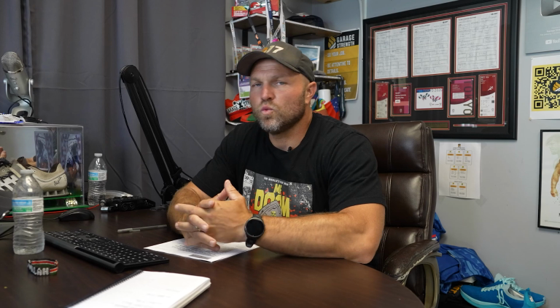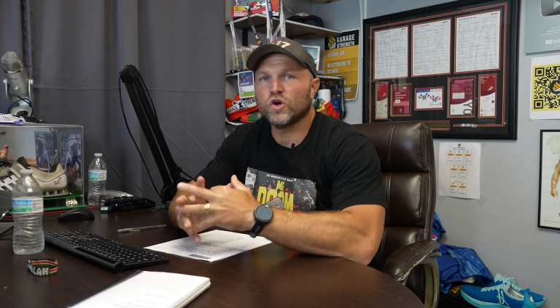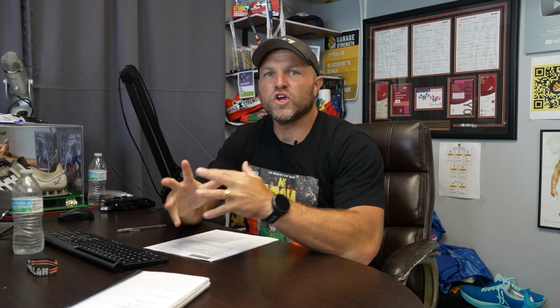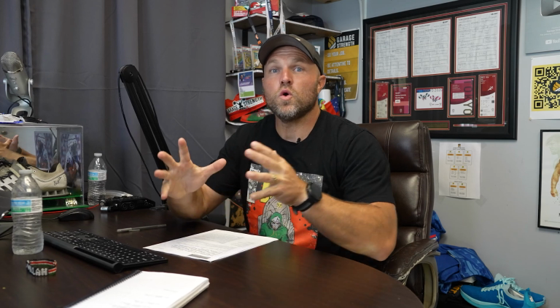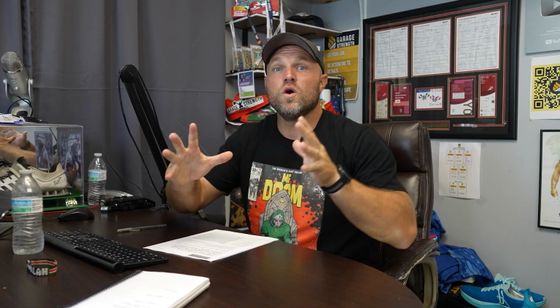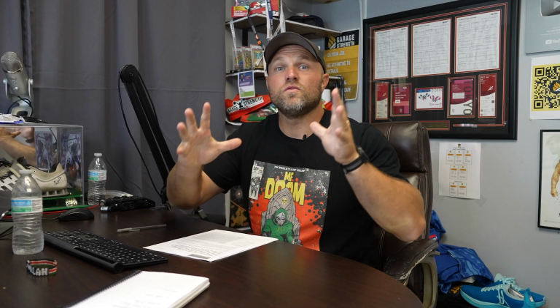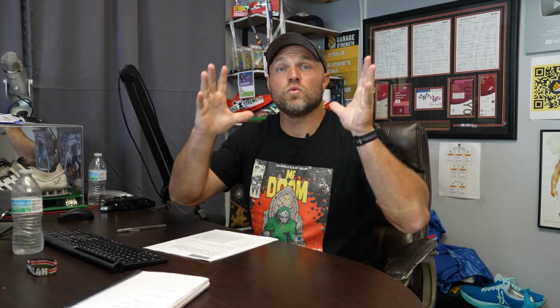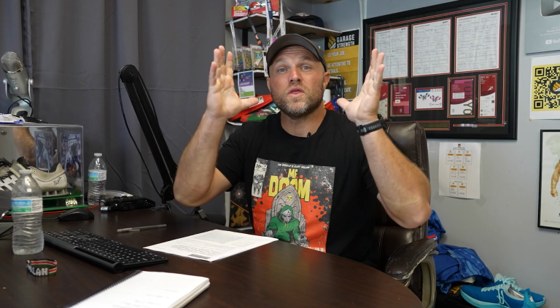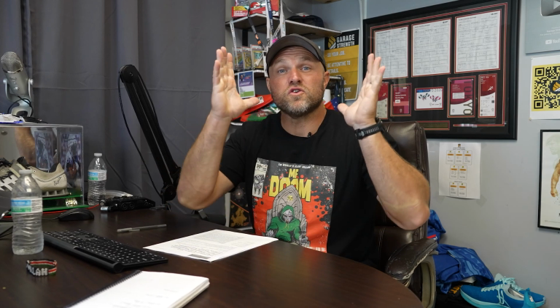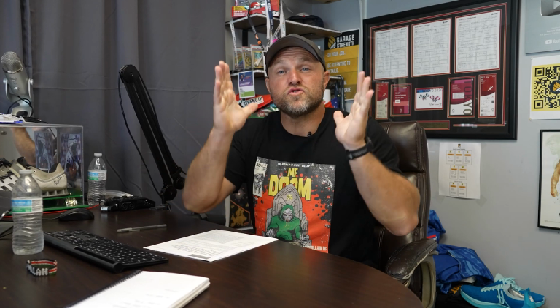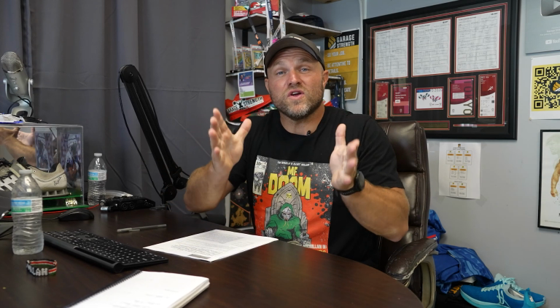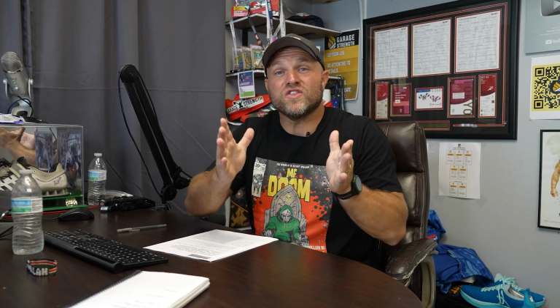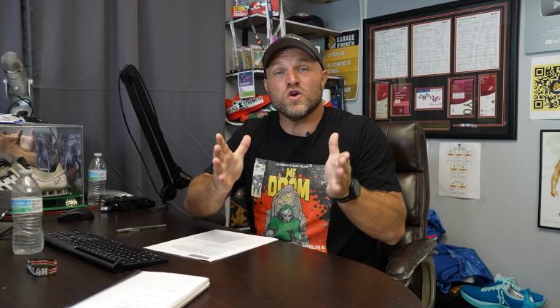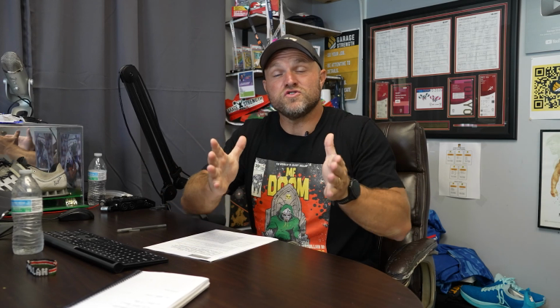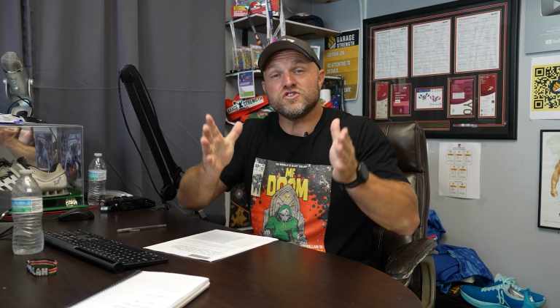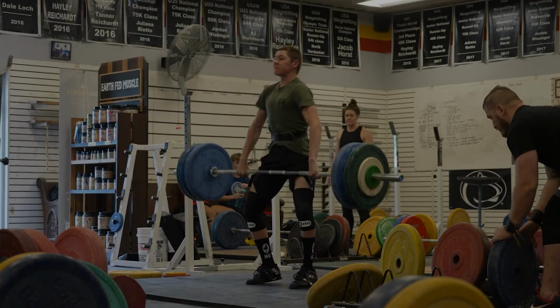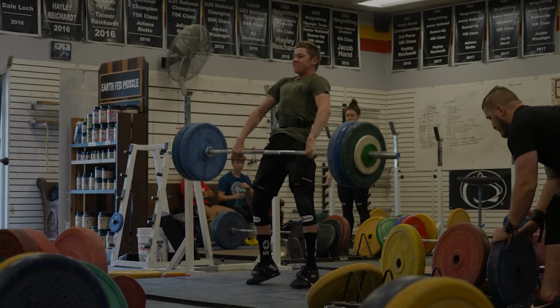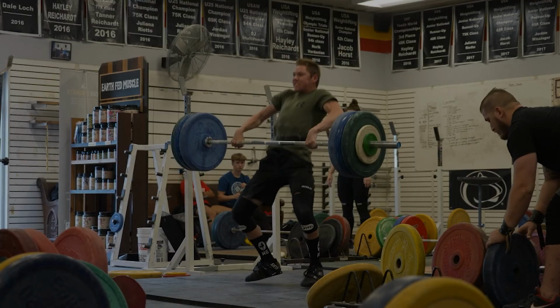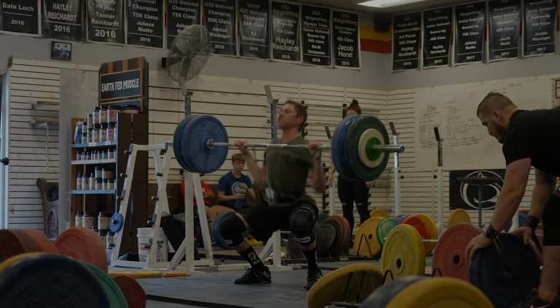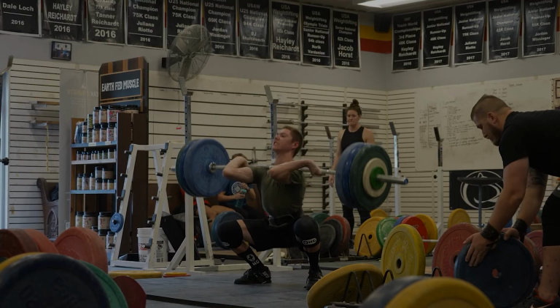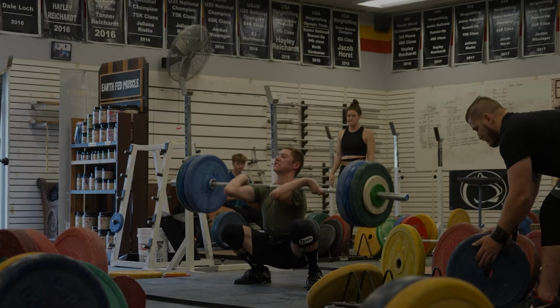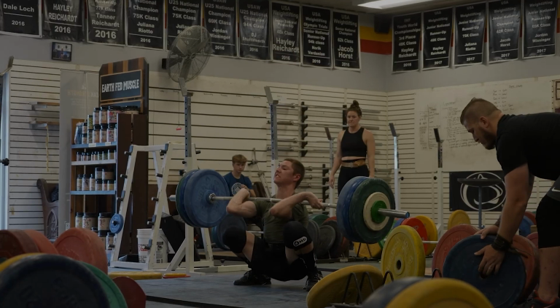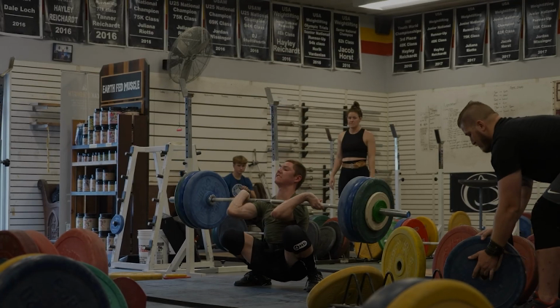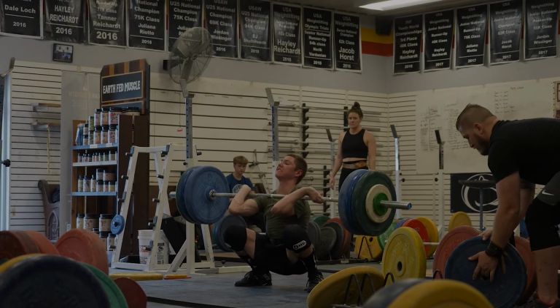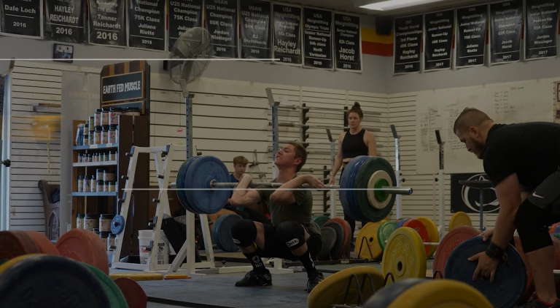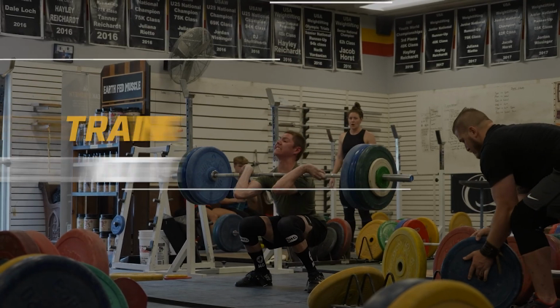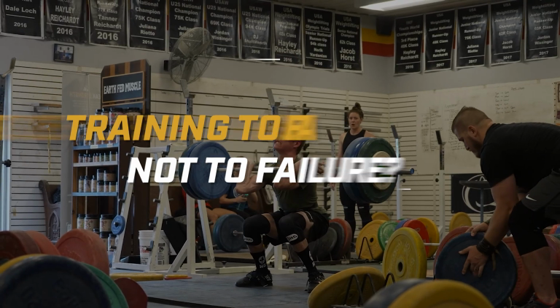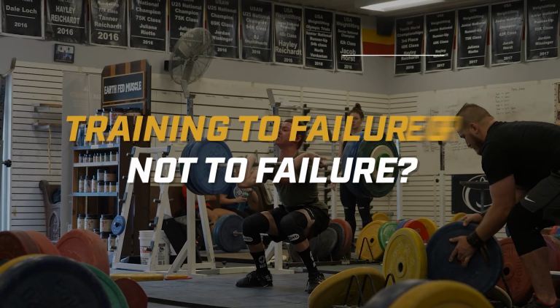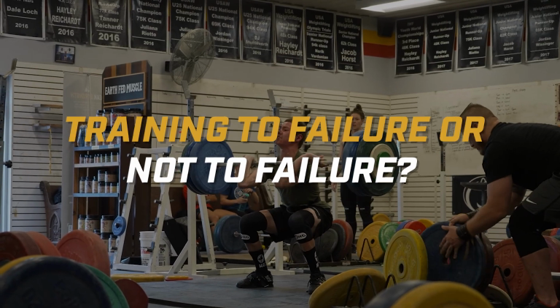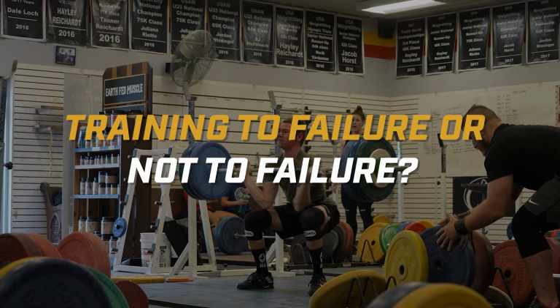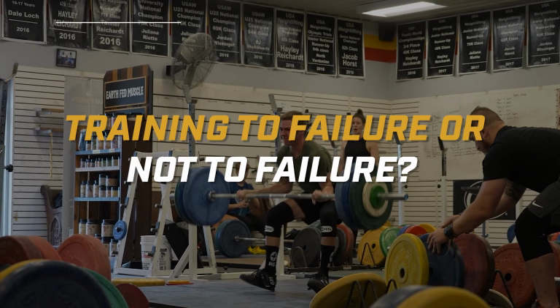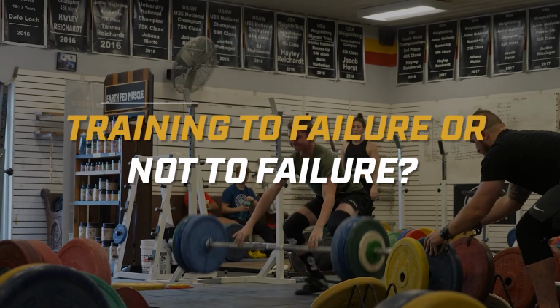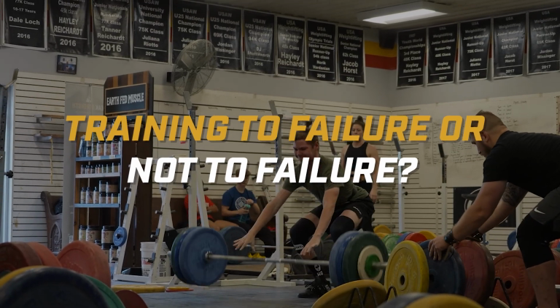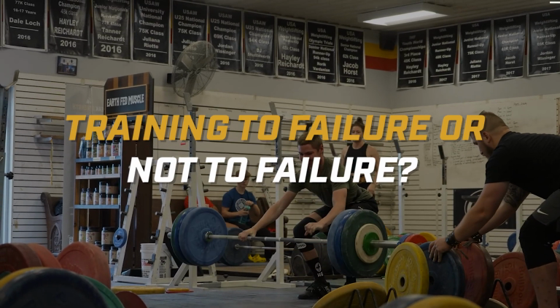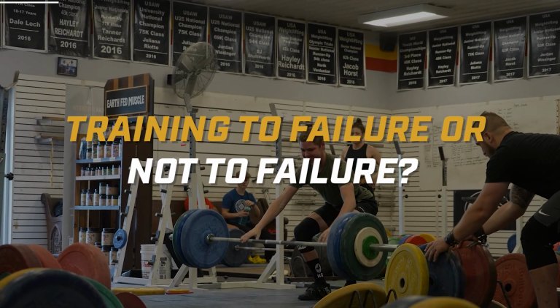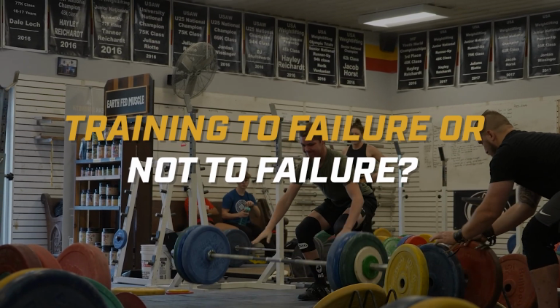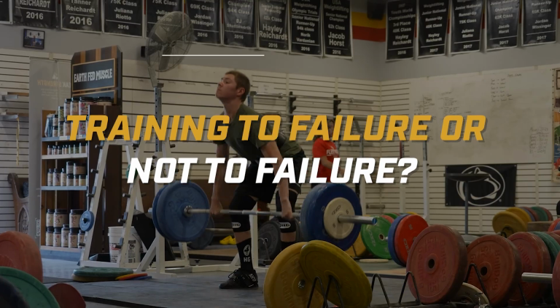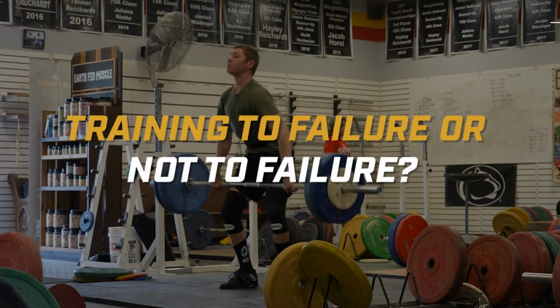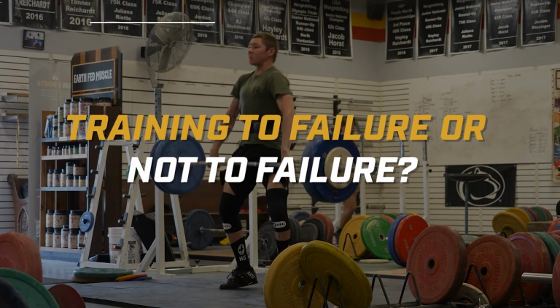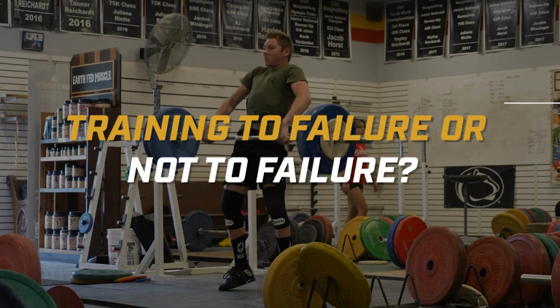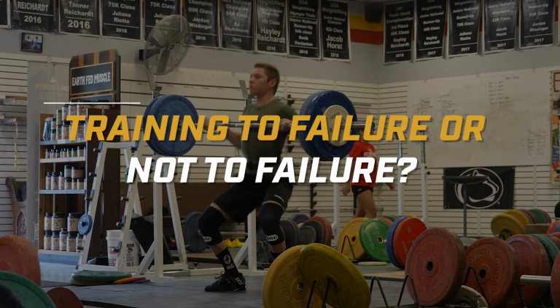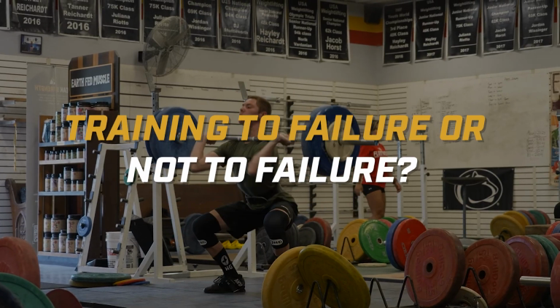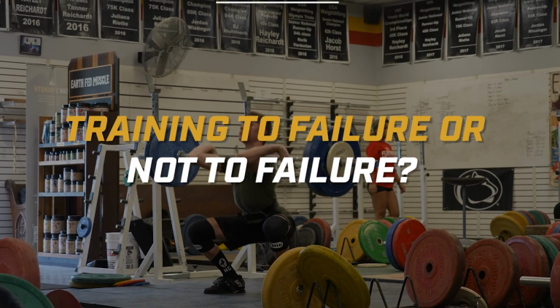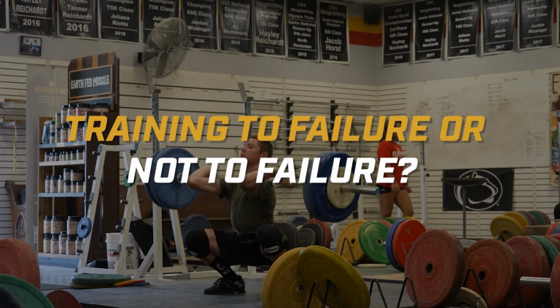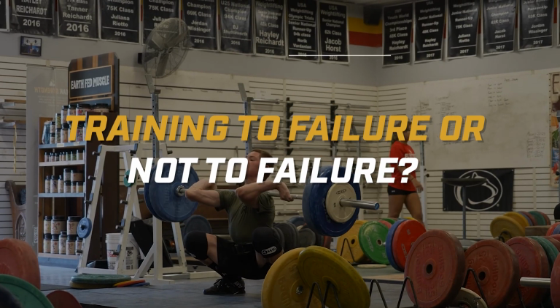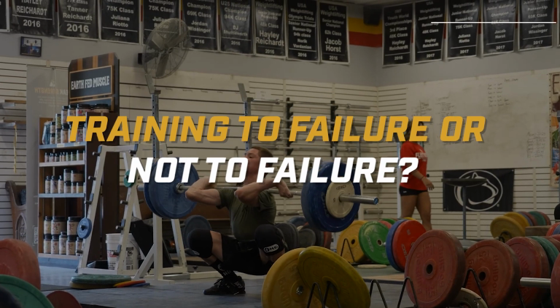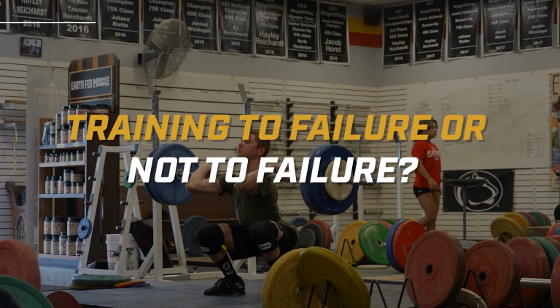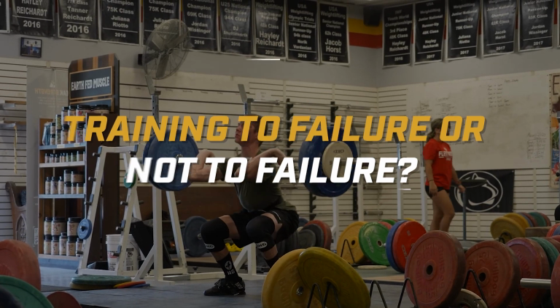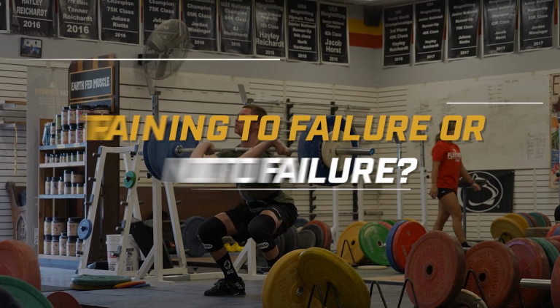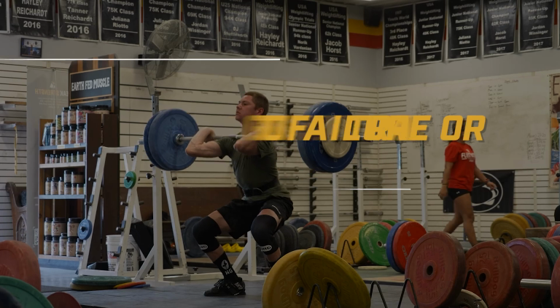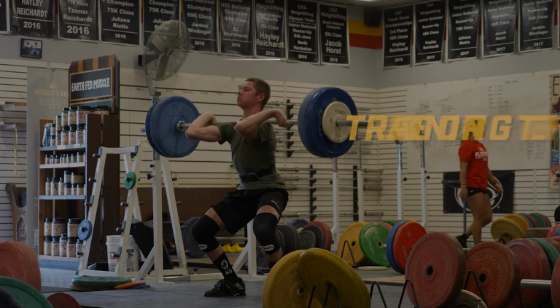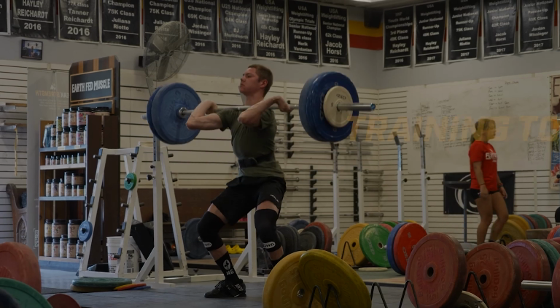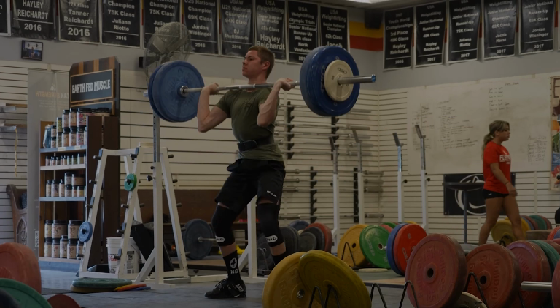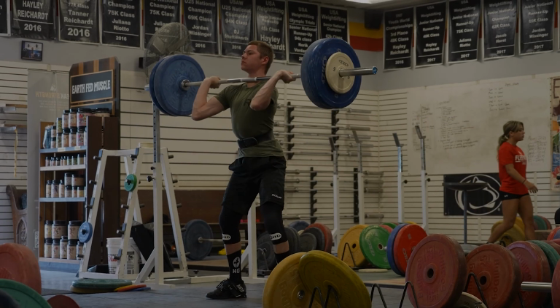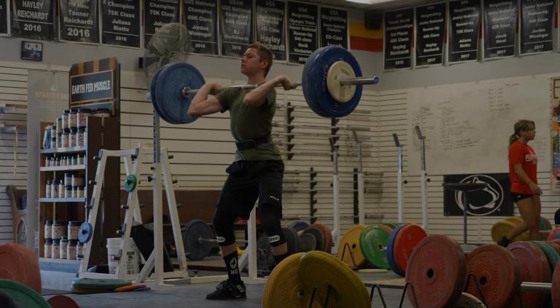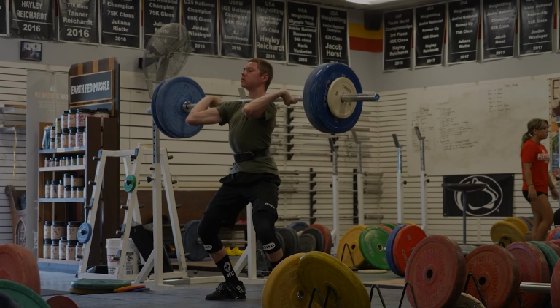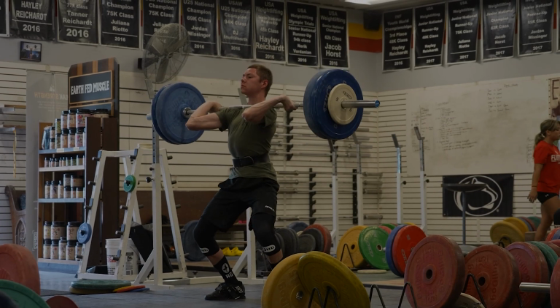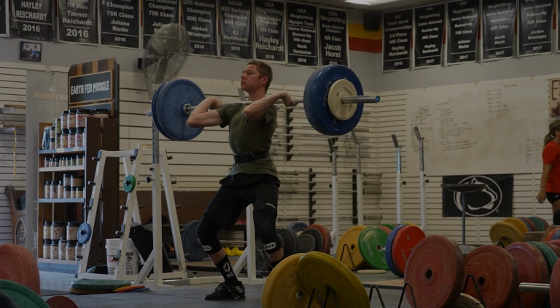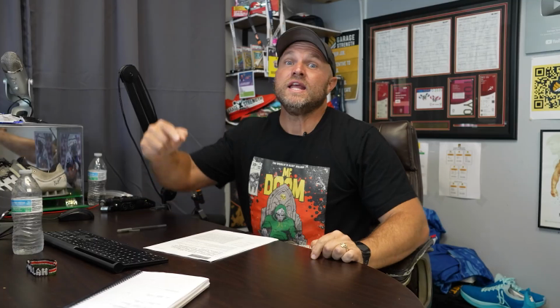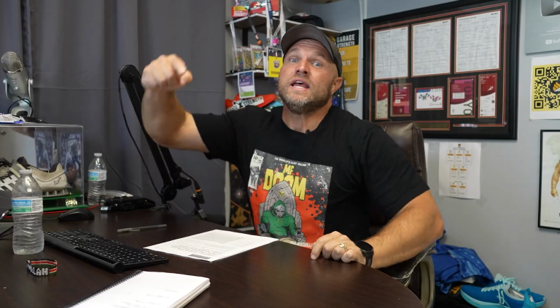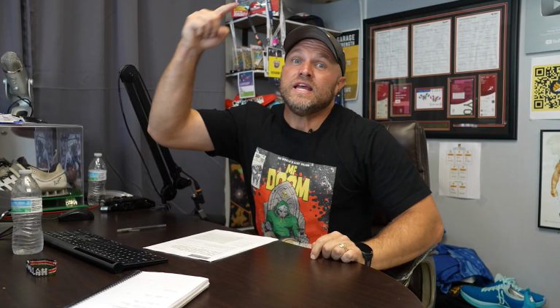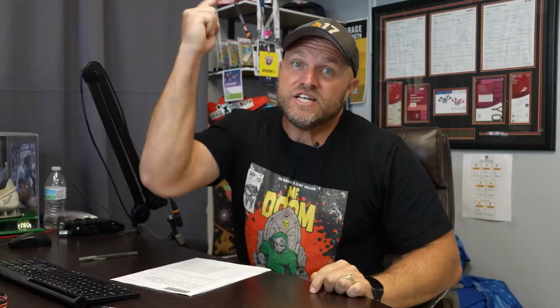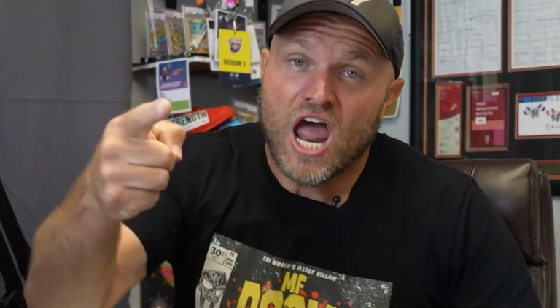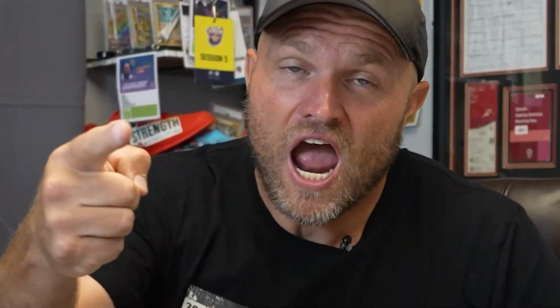We're going to go over whether strength coaches should be having their athletes train to failure or not to failure, and we're going to start right now.